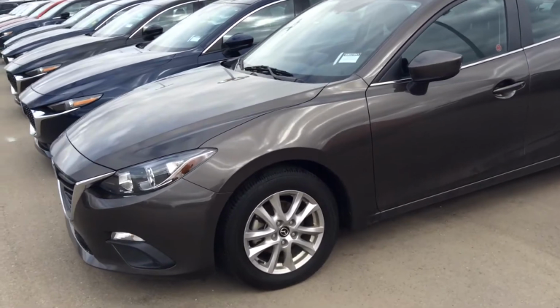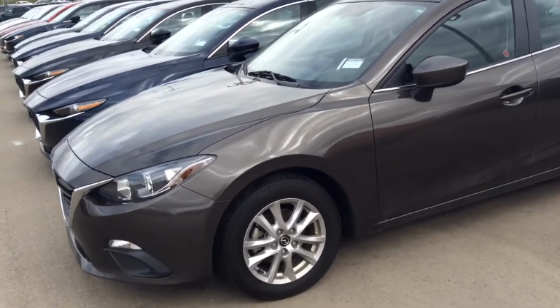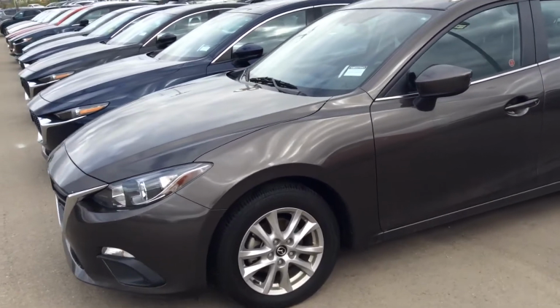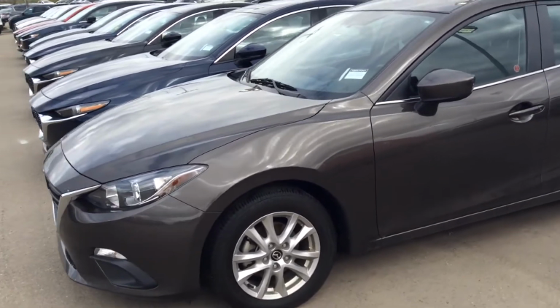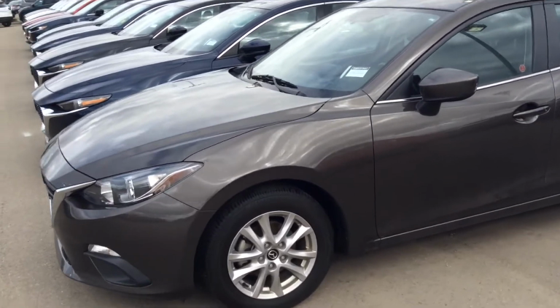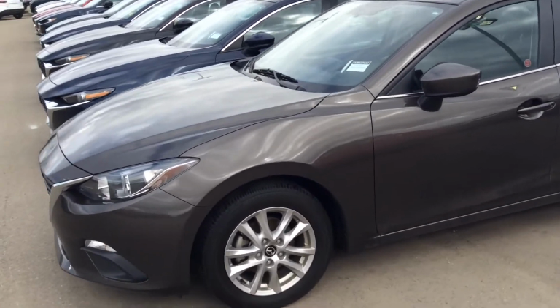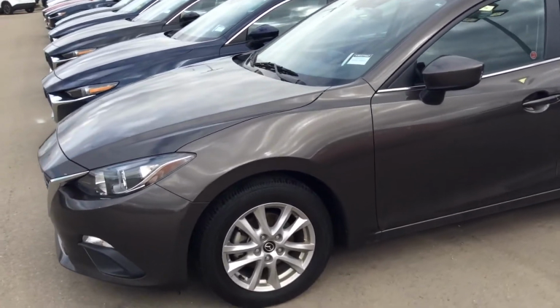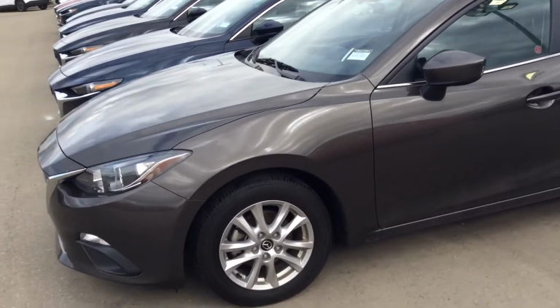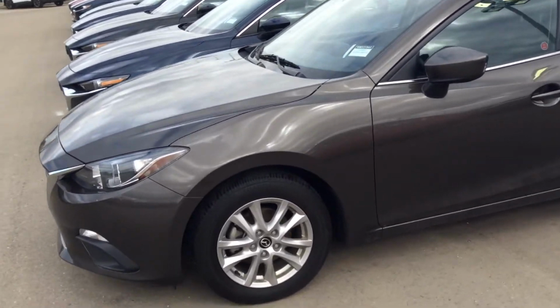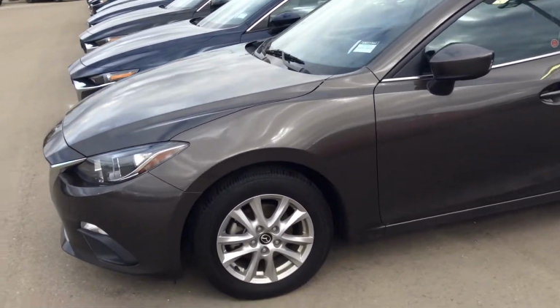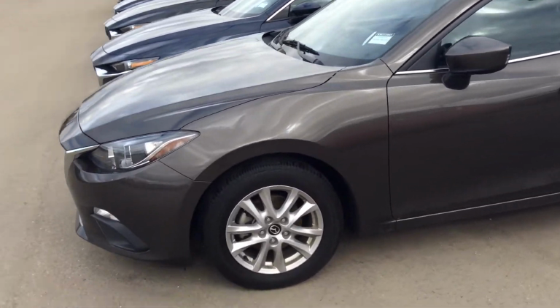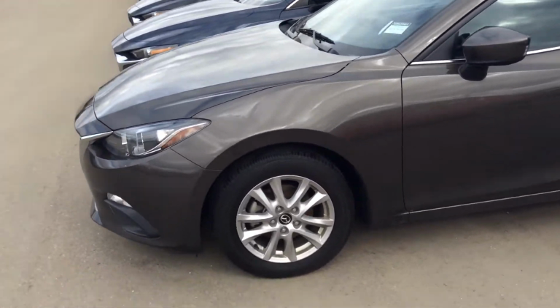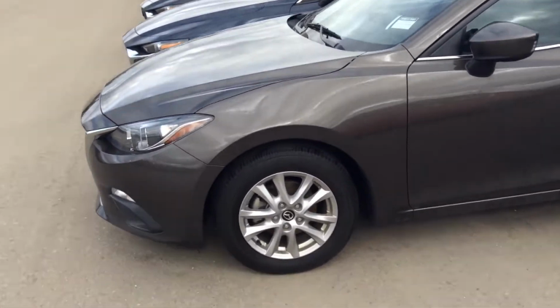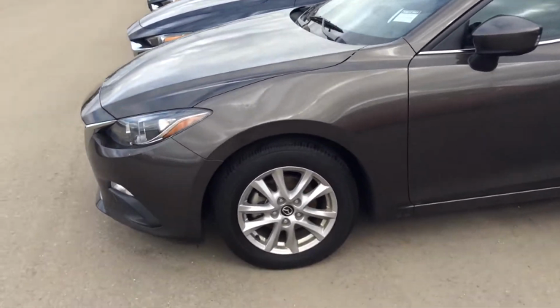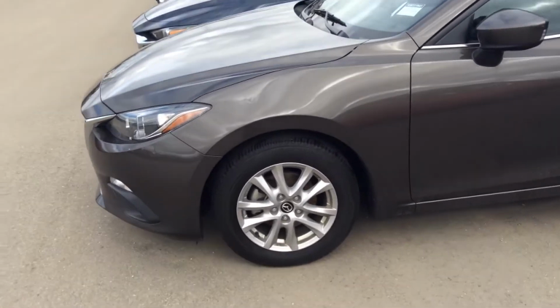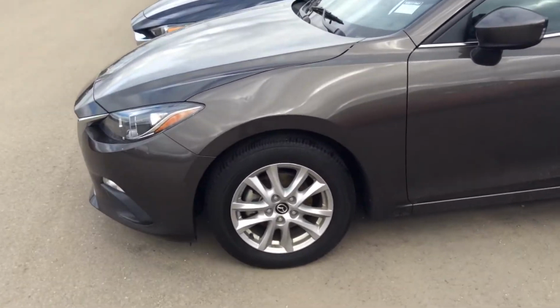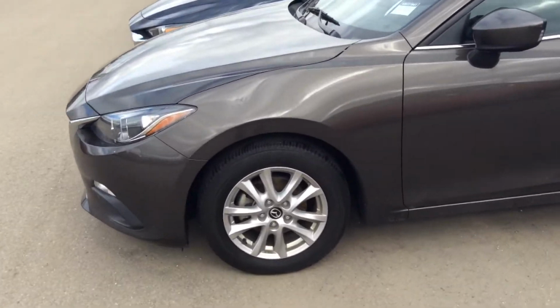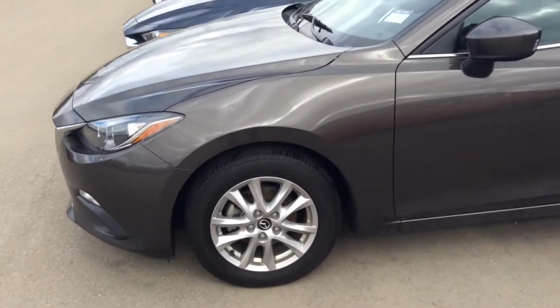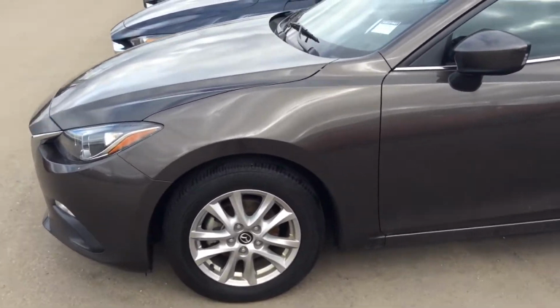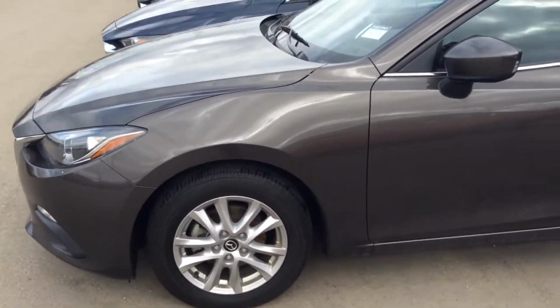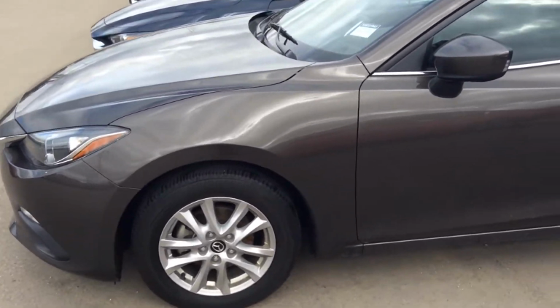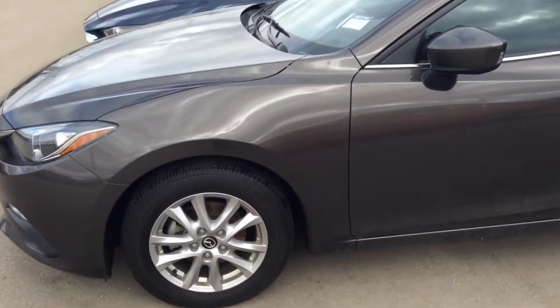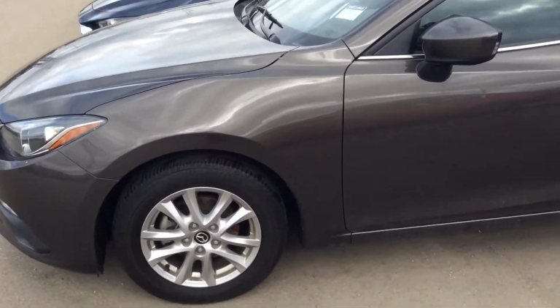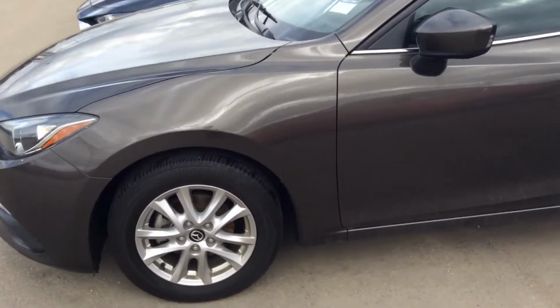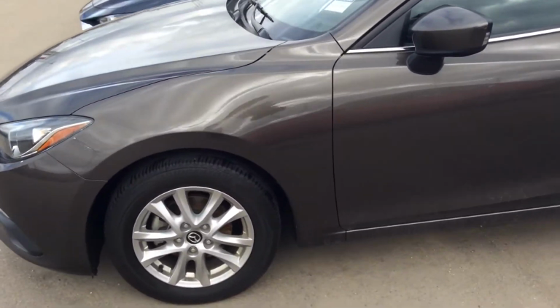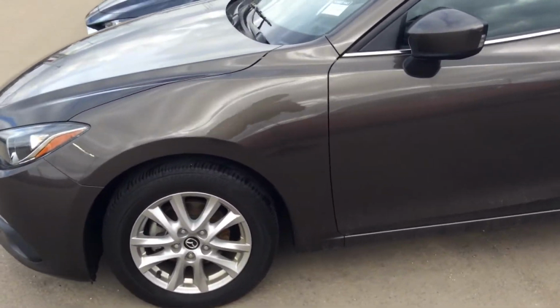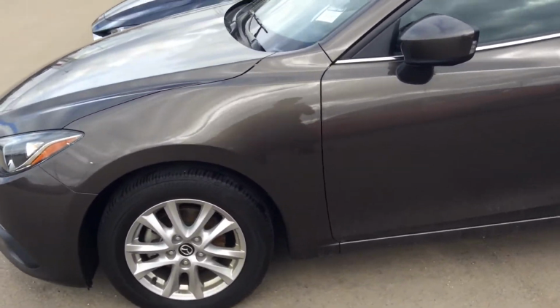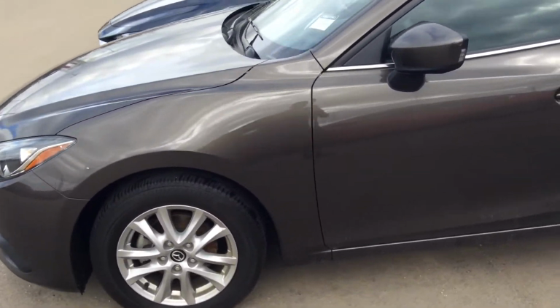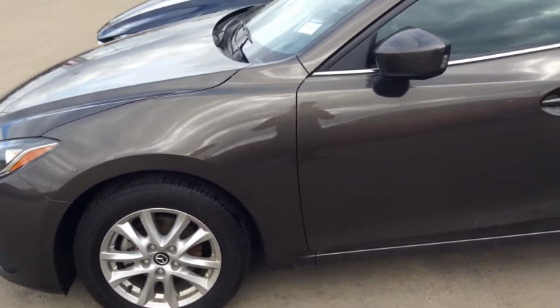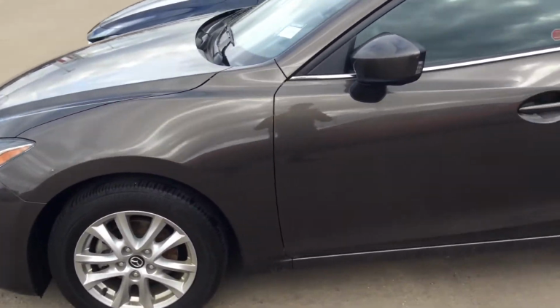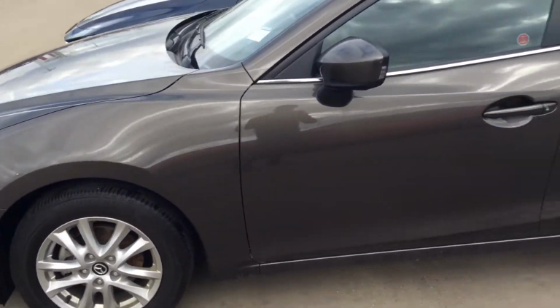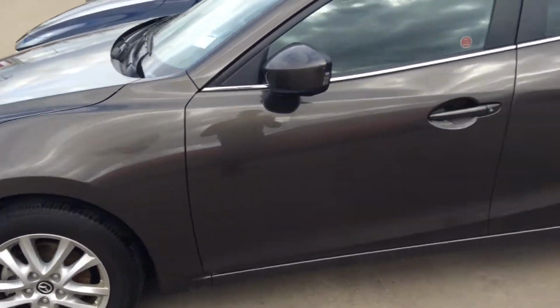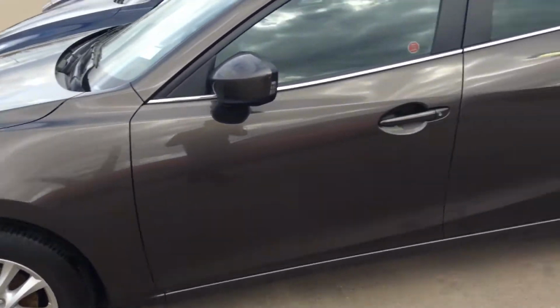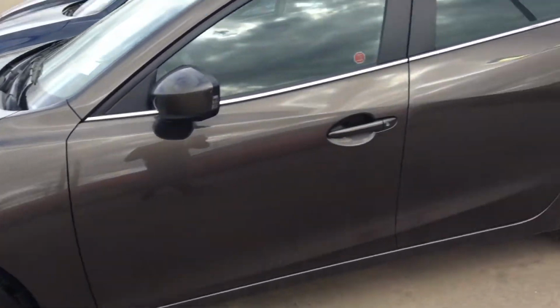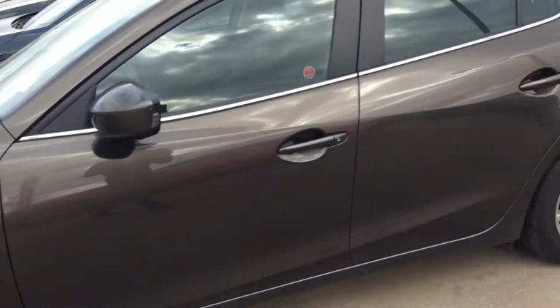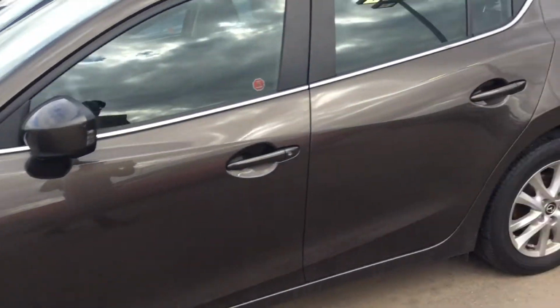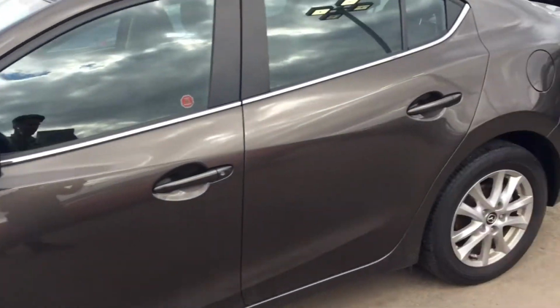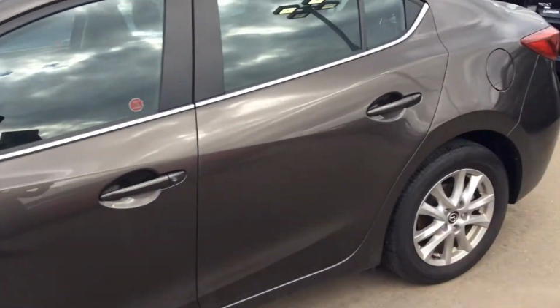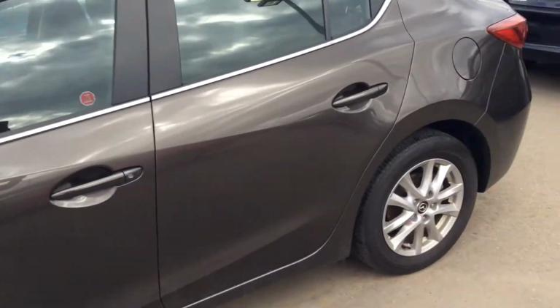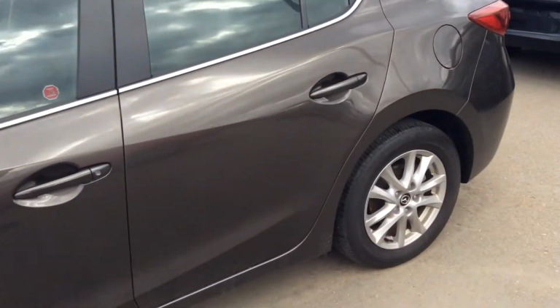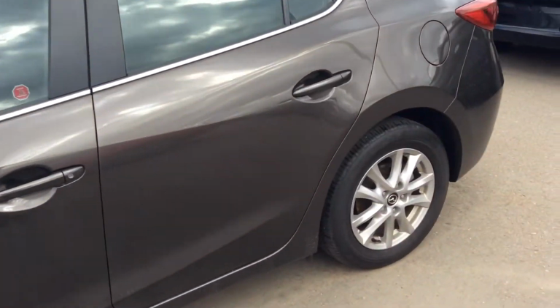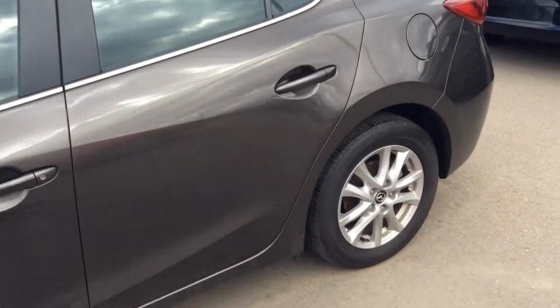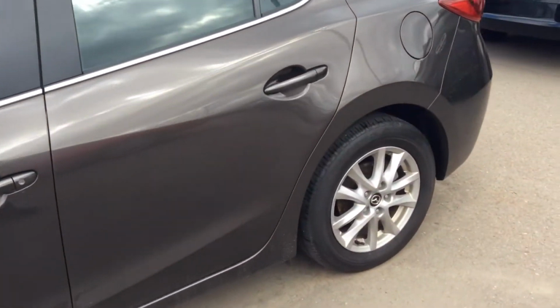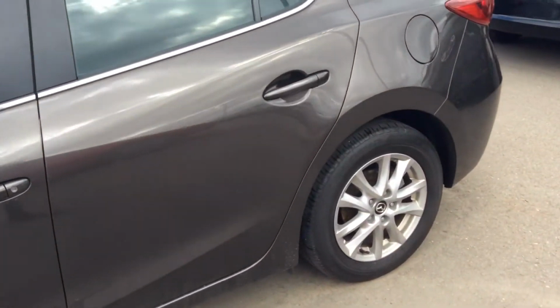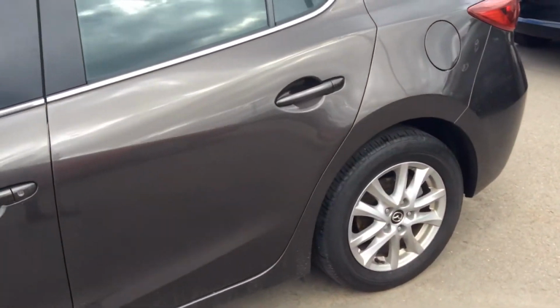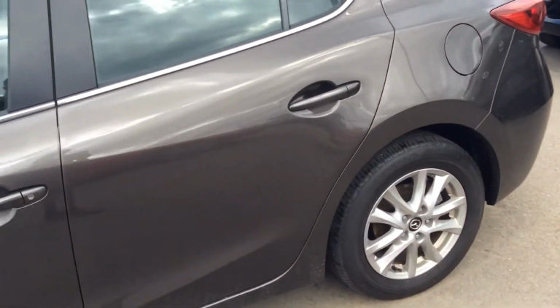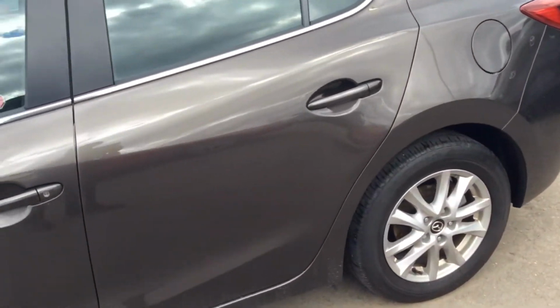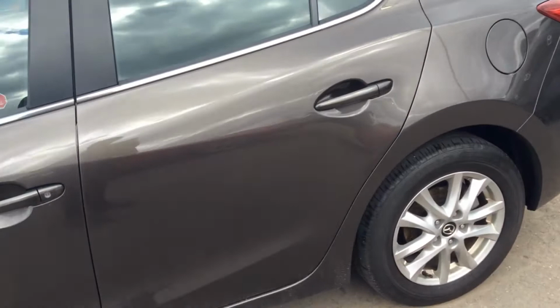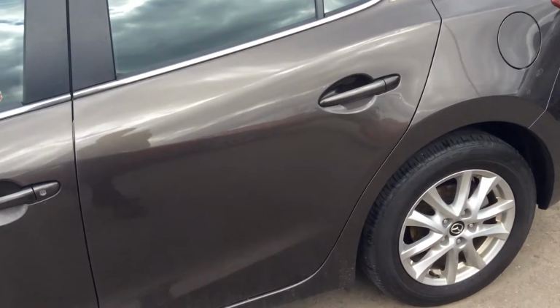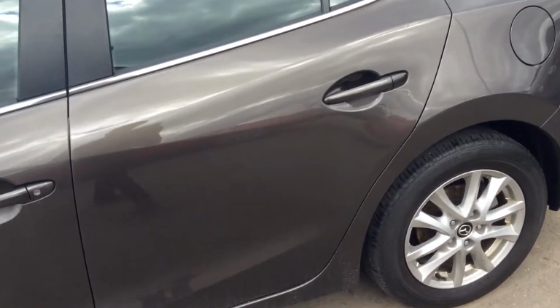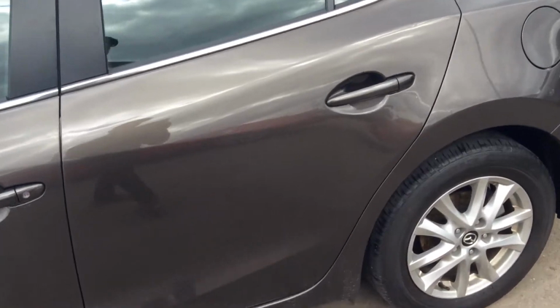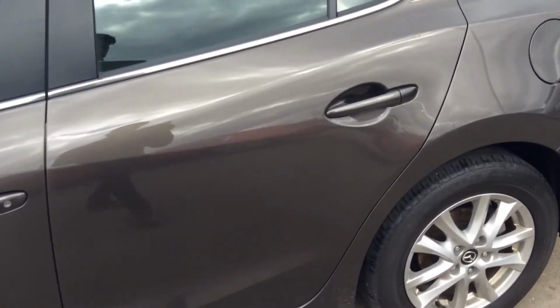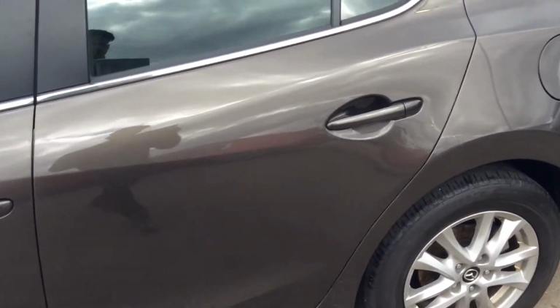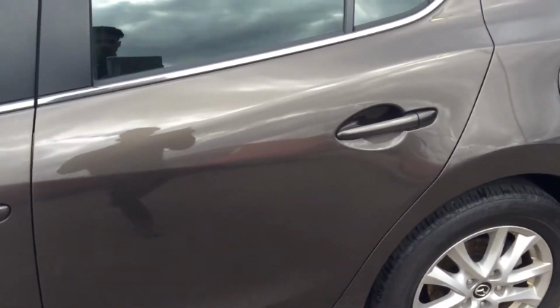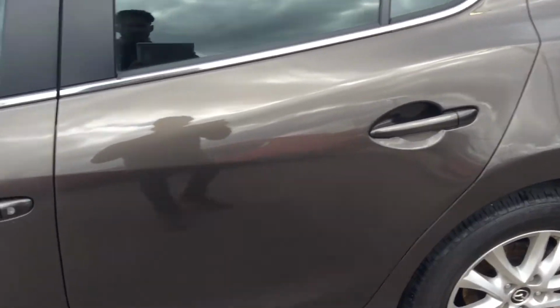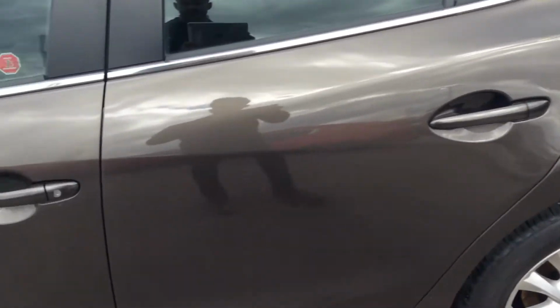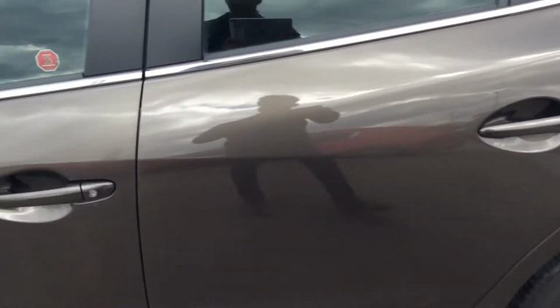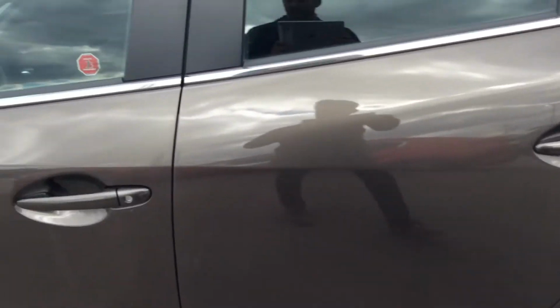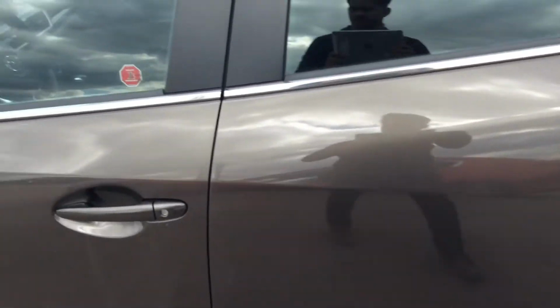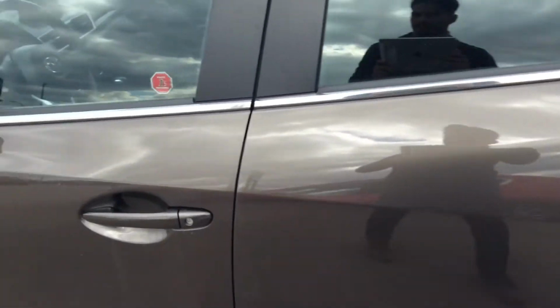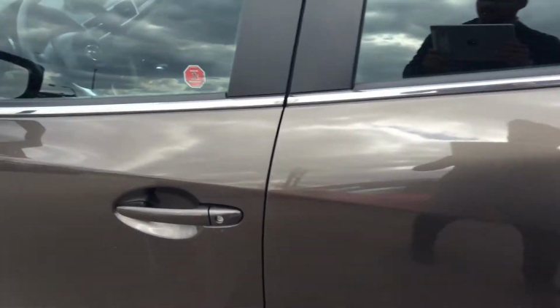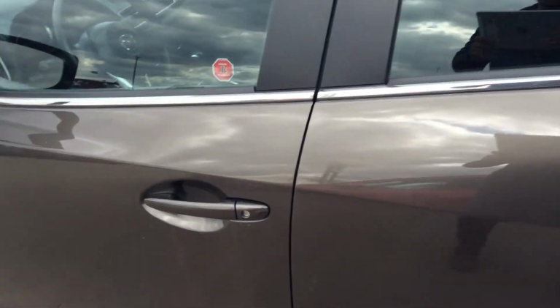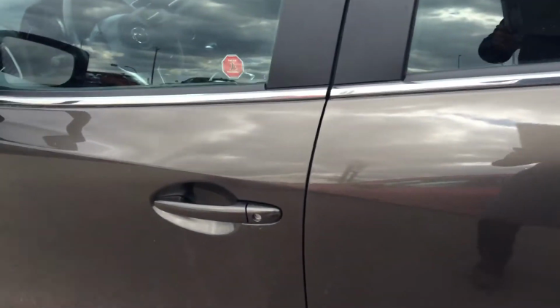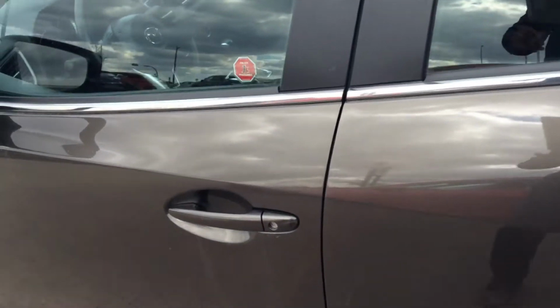Walking around it, as you can see it's got really nice tires on it. It comes with these beautiful 16-inch alloy rims.